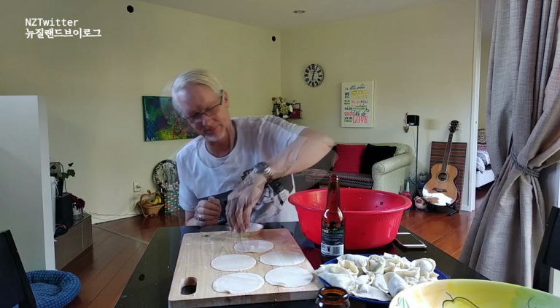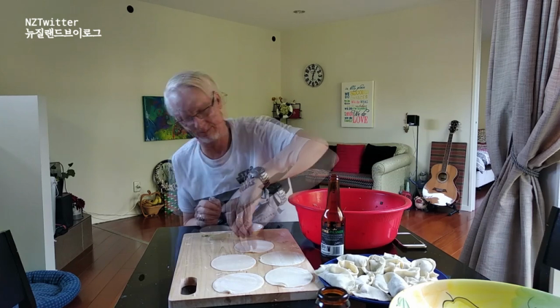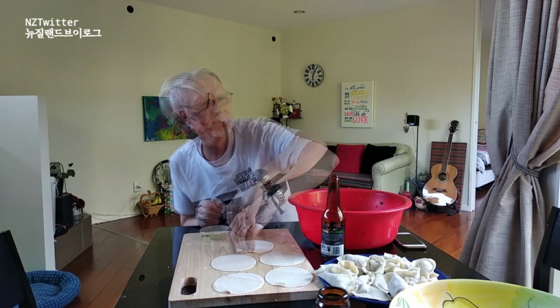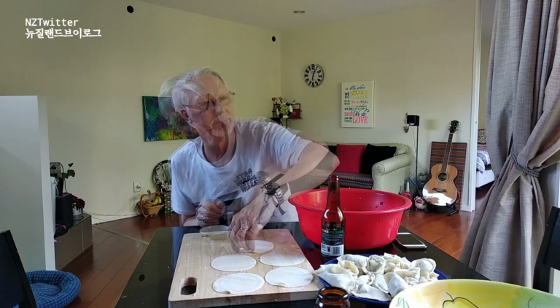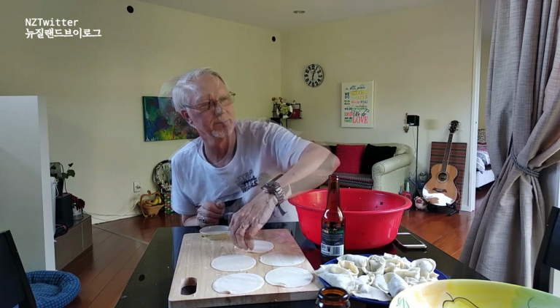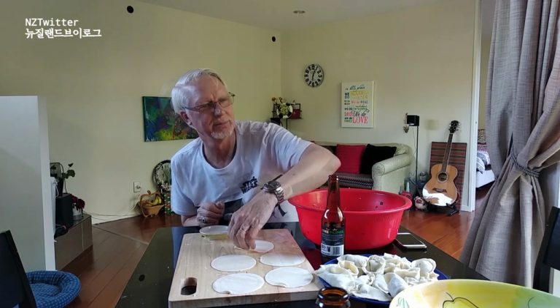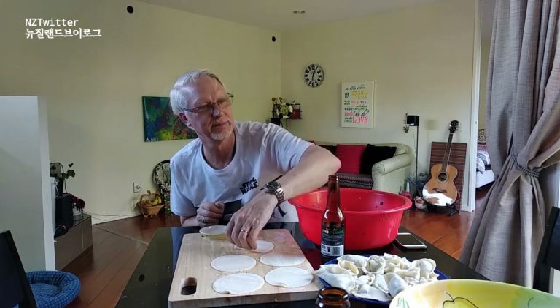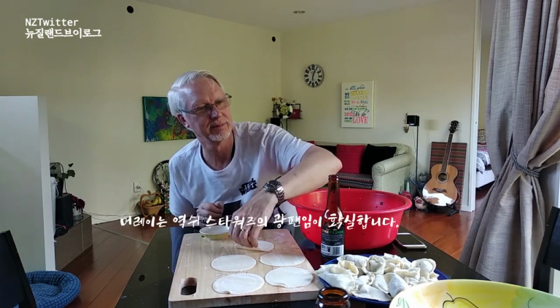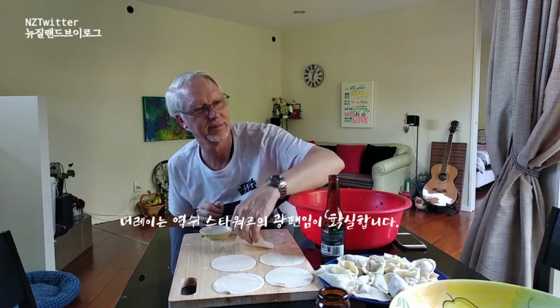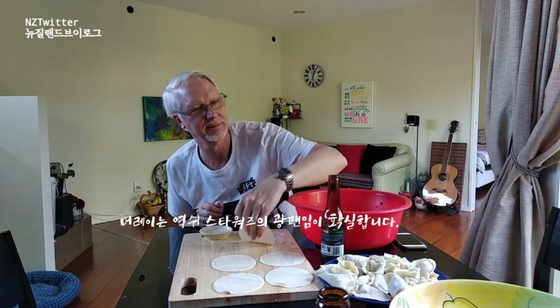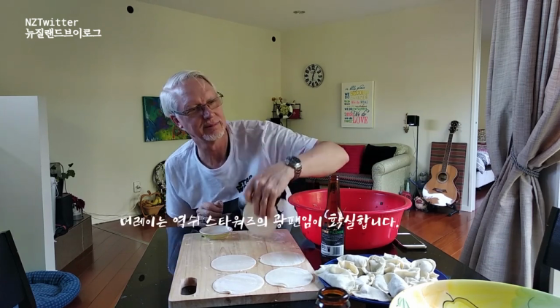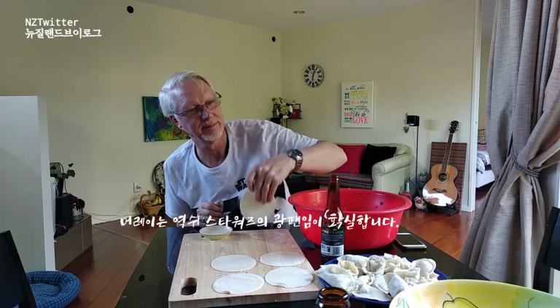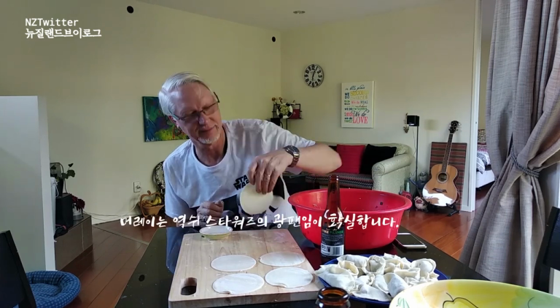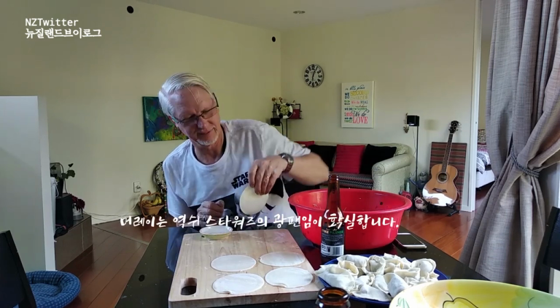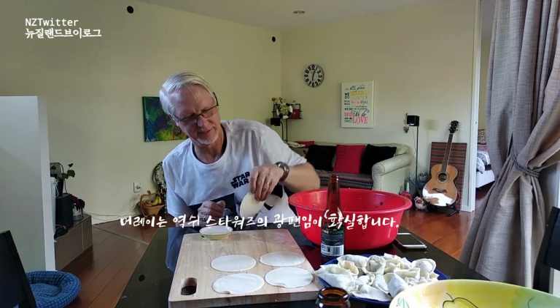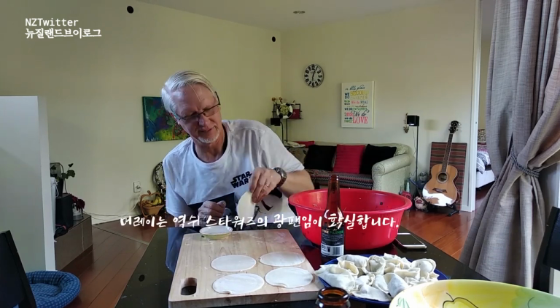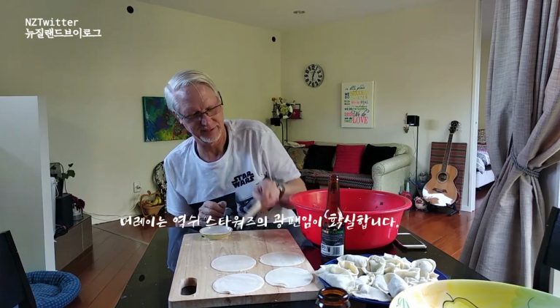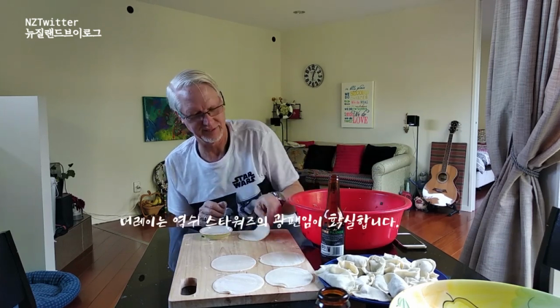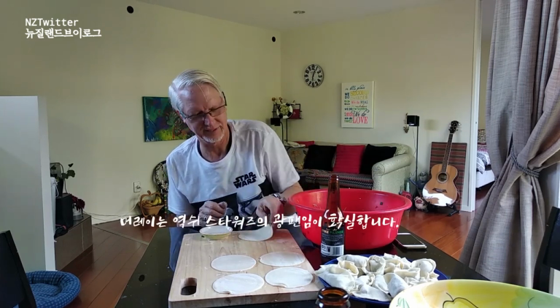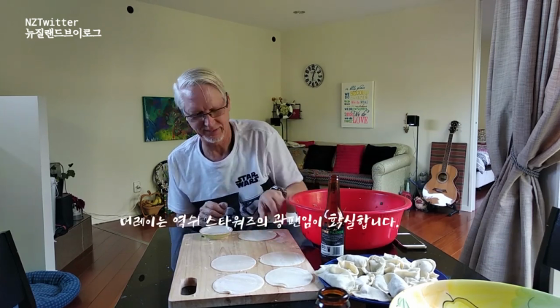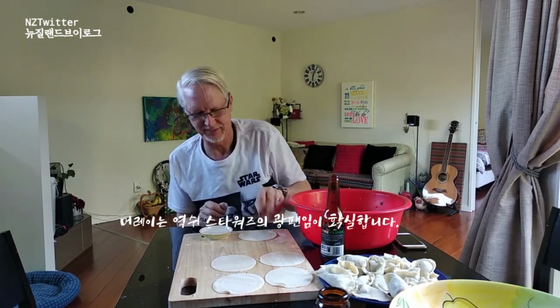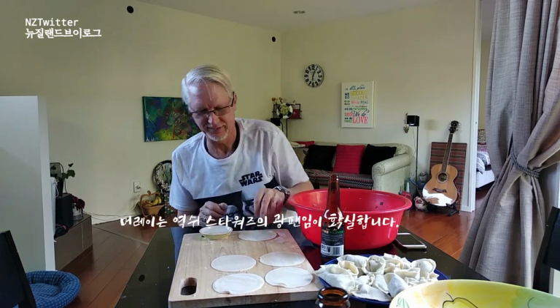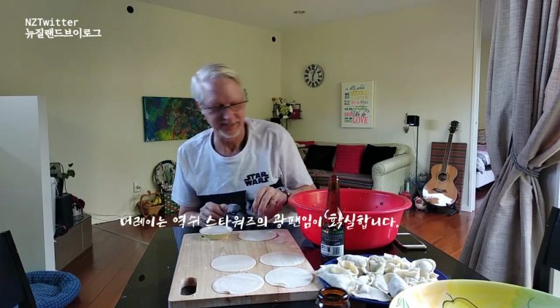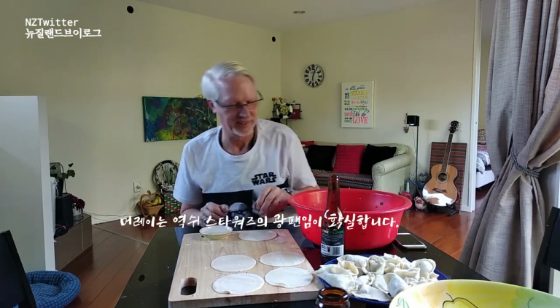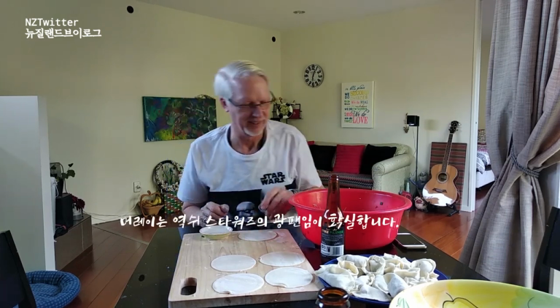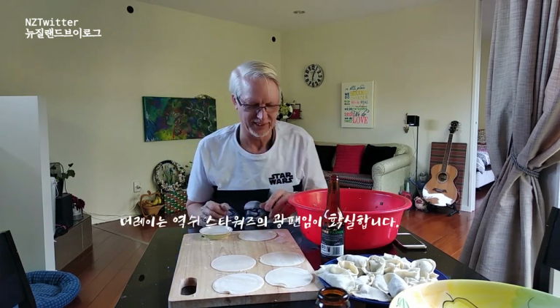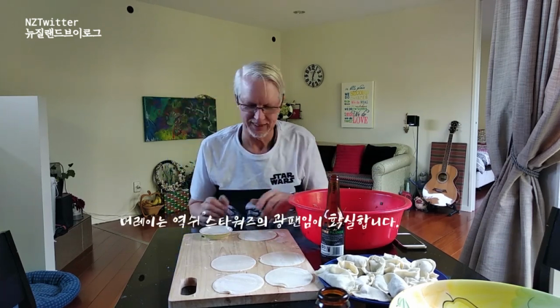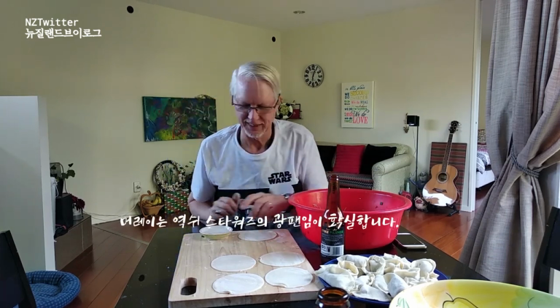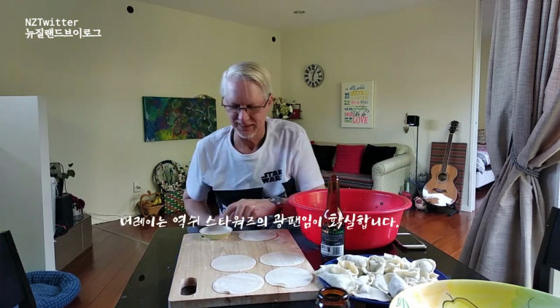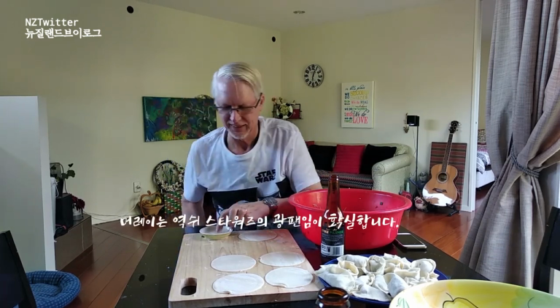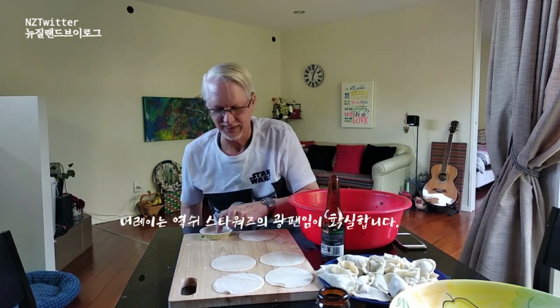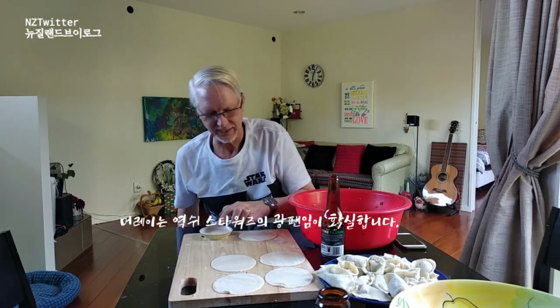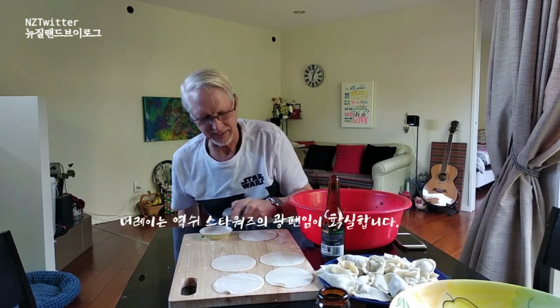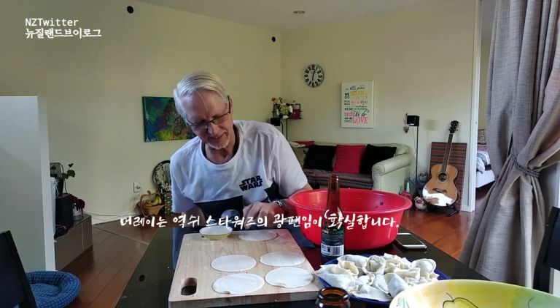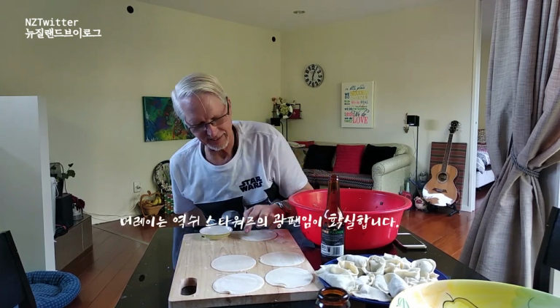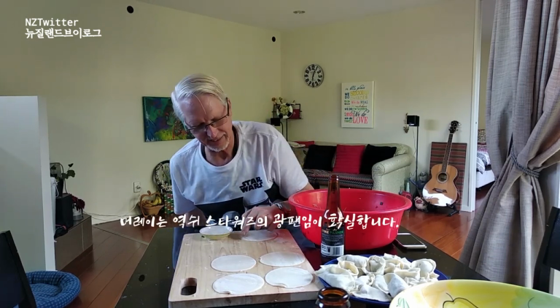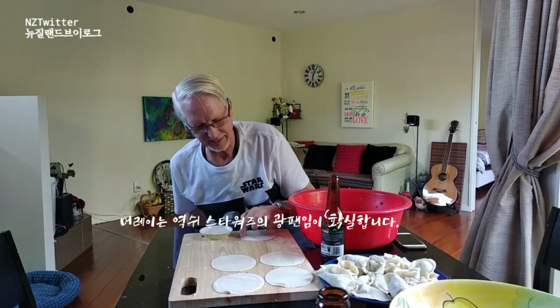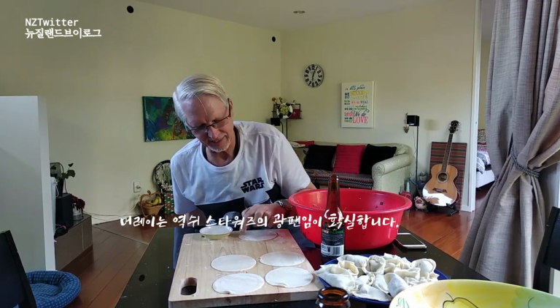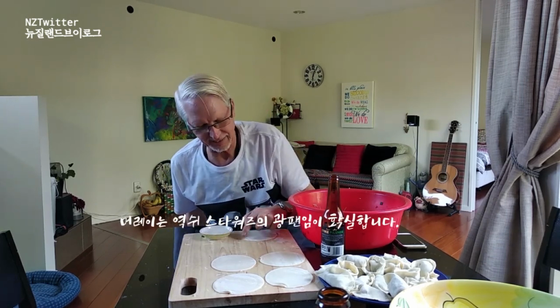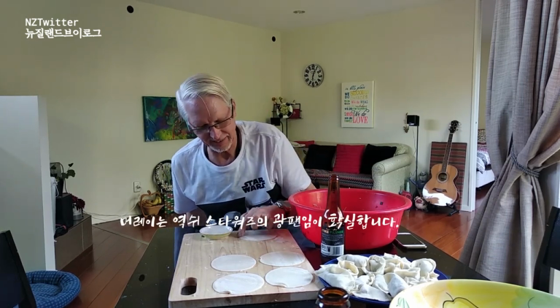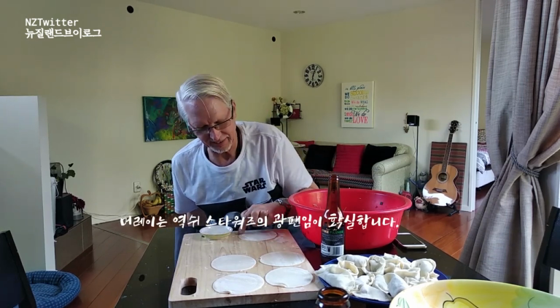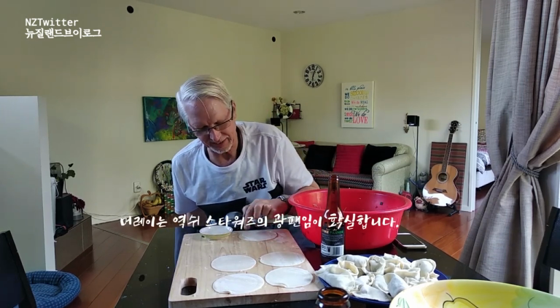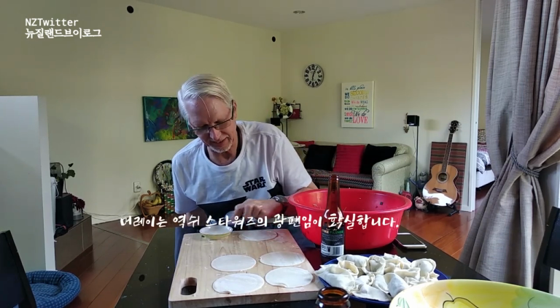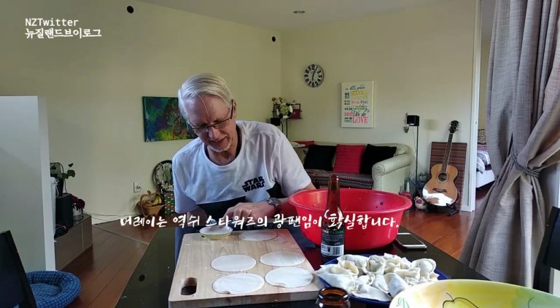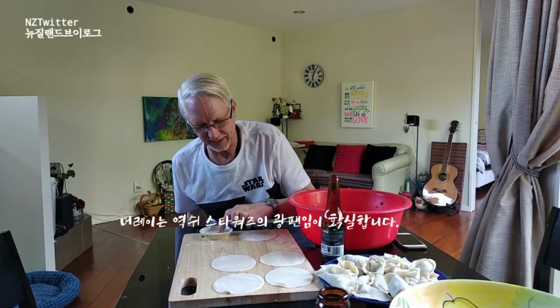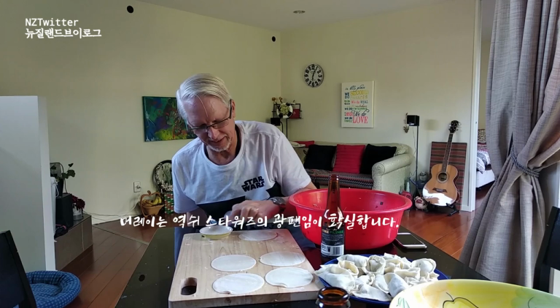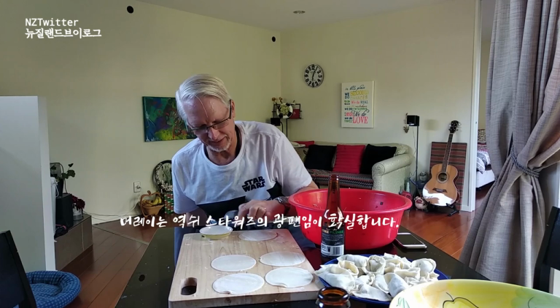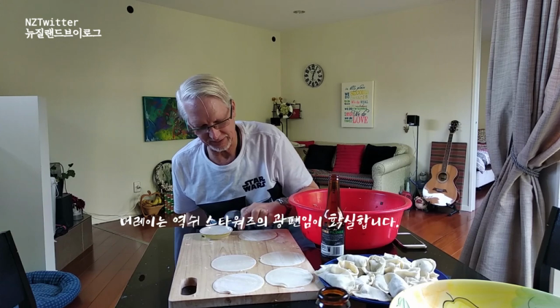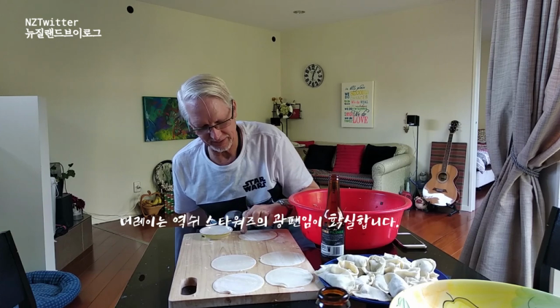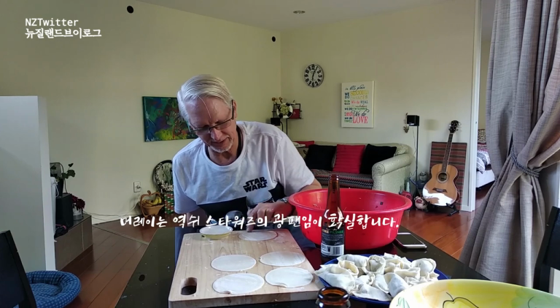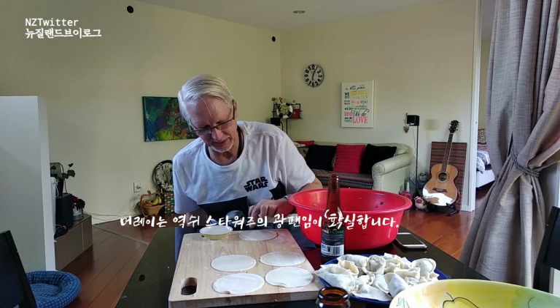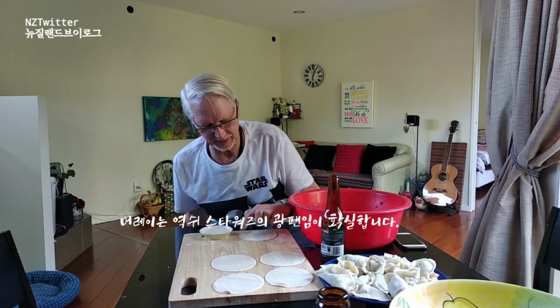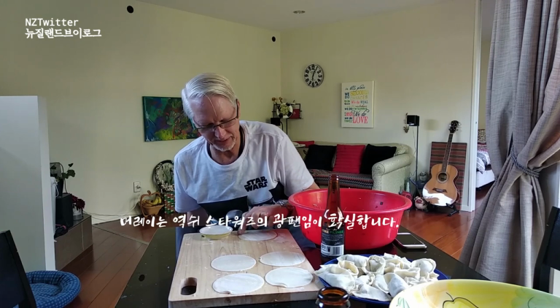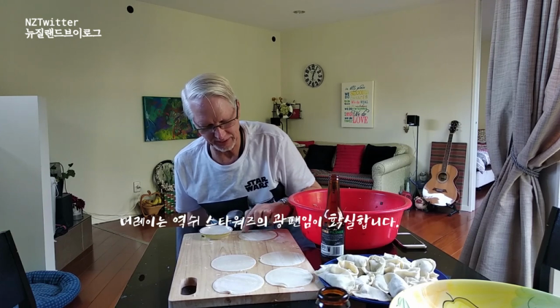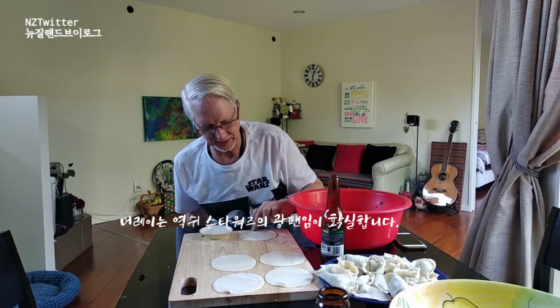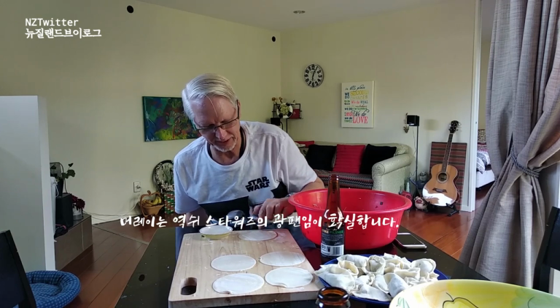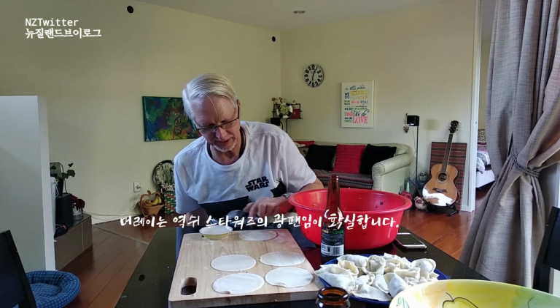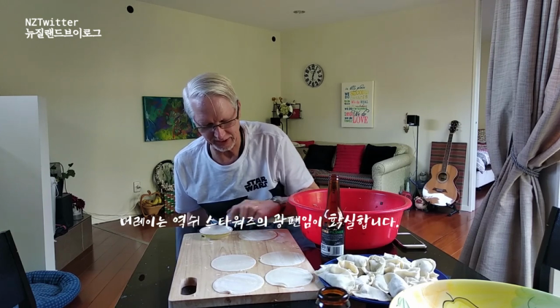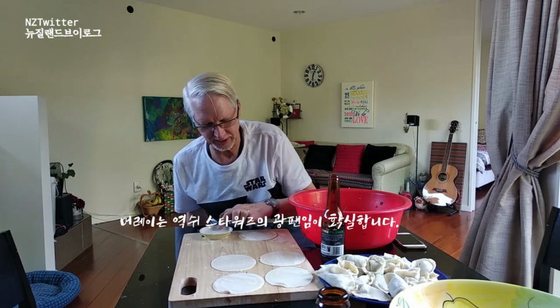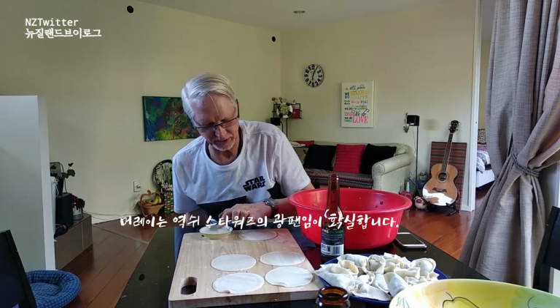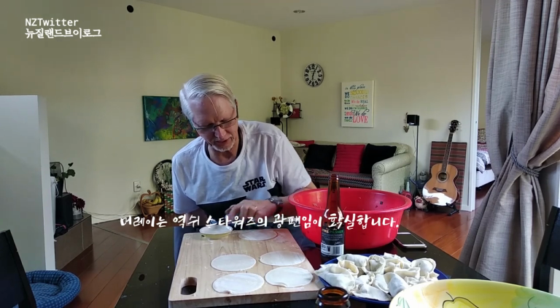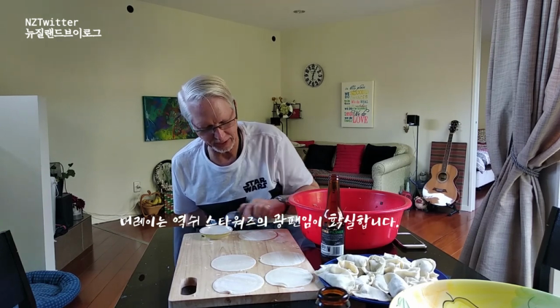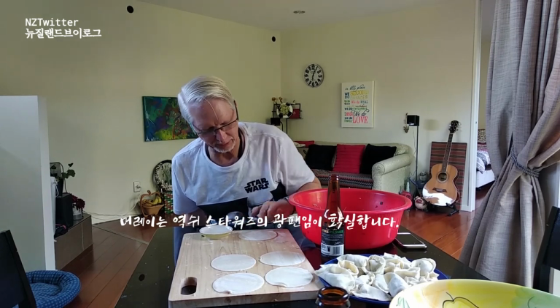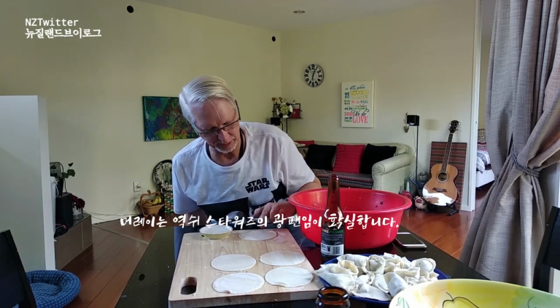Well, he's wearing his Star Wars top to make a Yoda dumpling. Exactly. That's the Yoda dumpling.